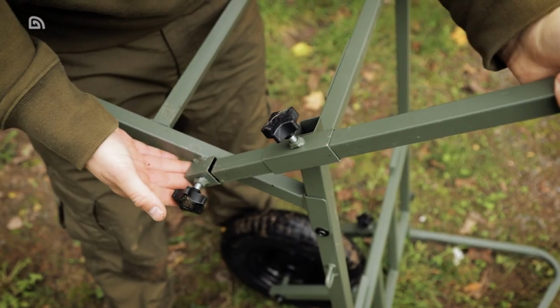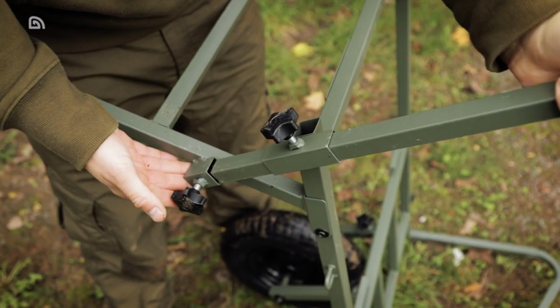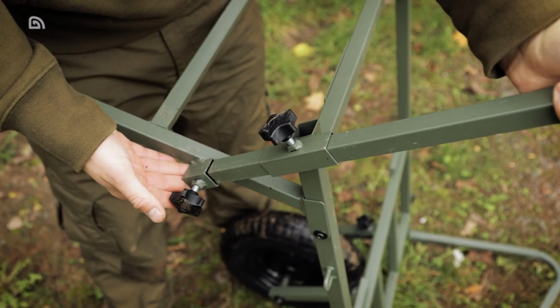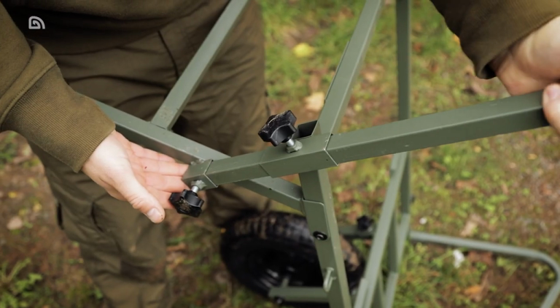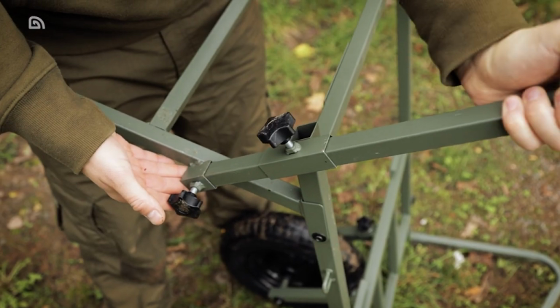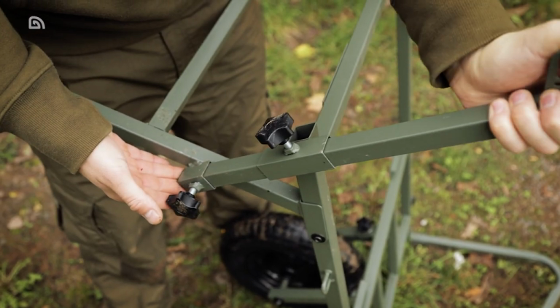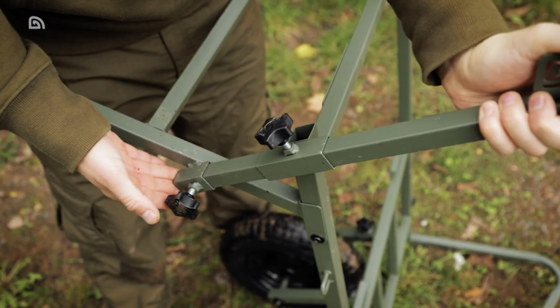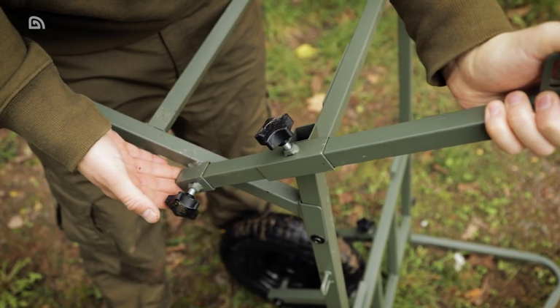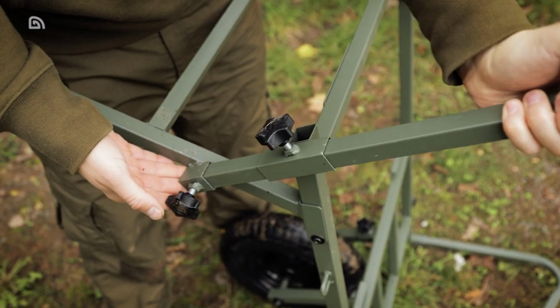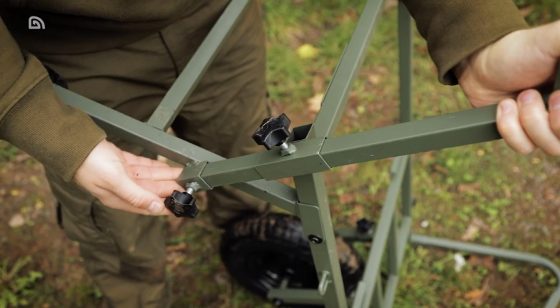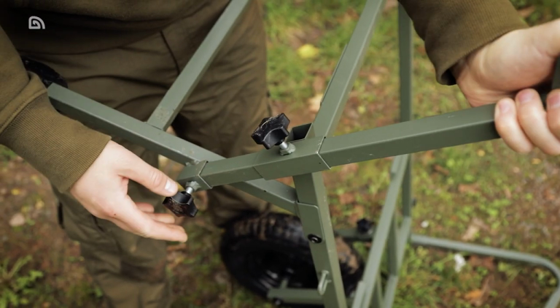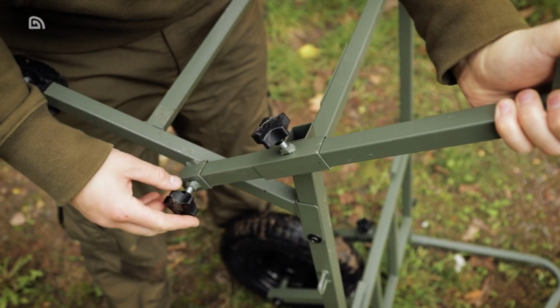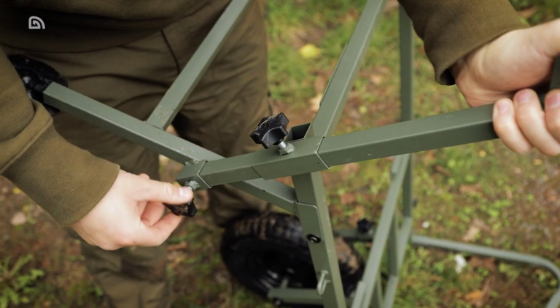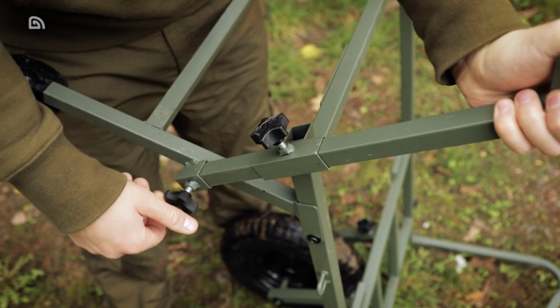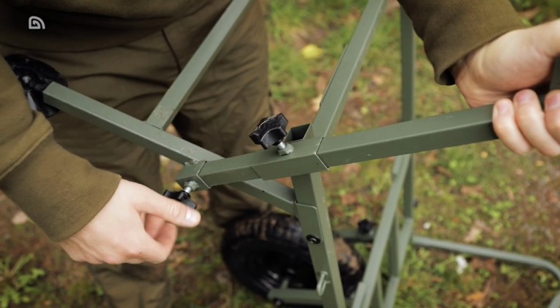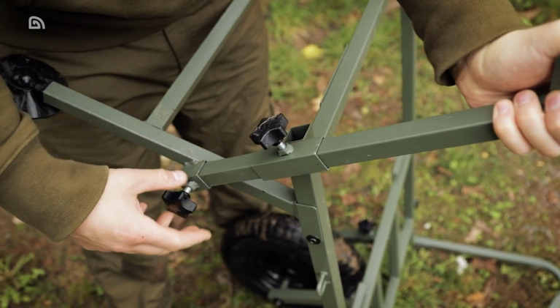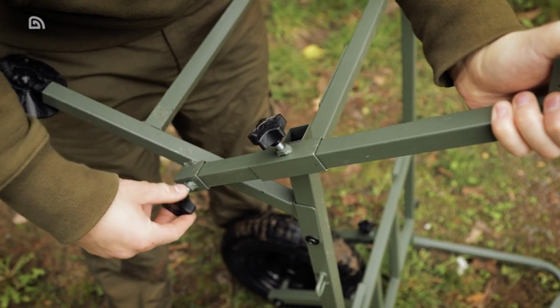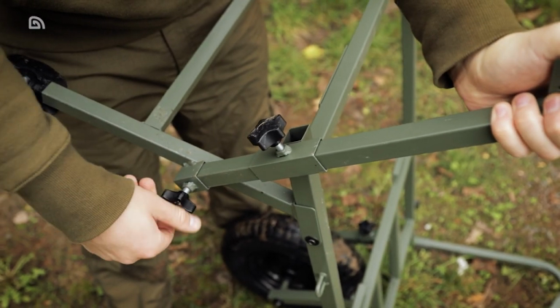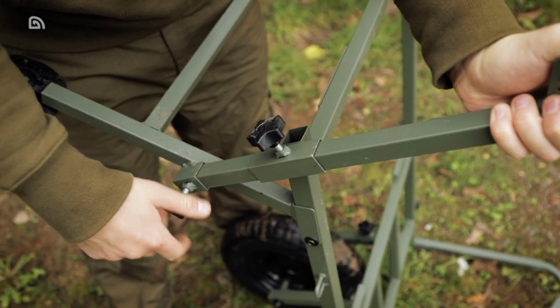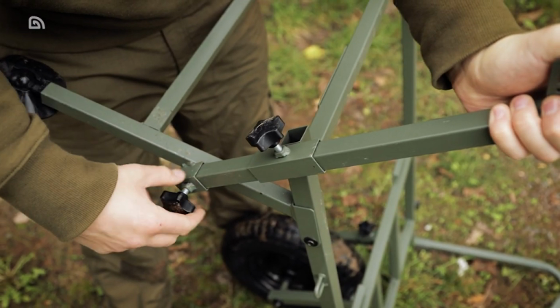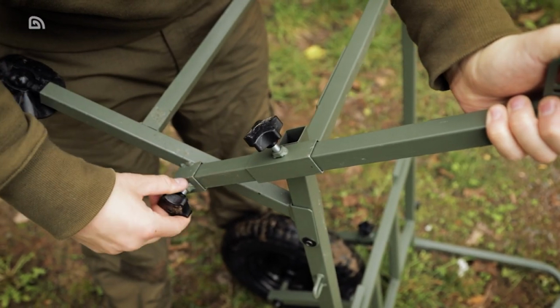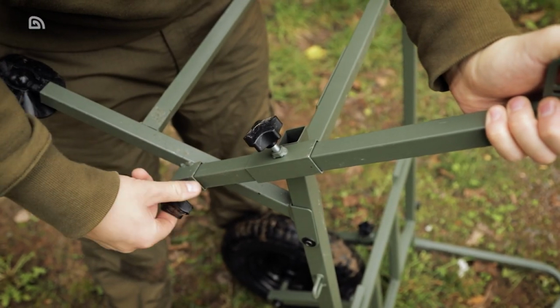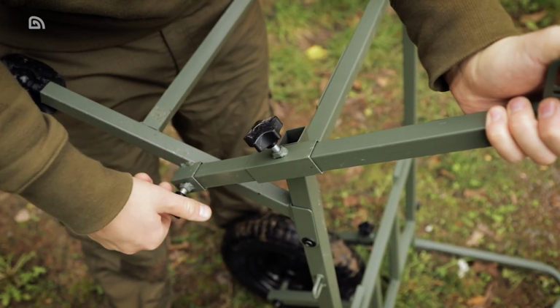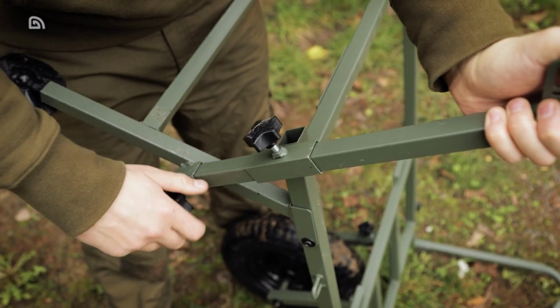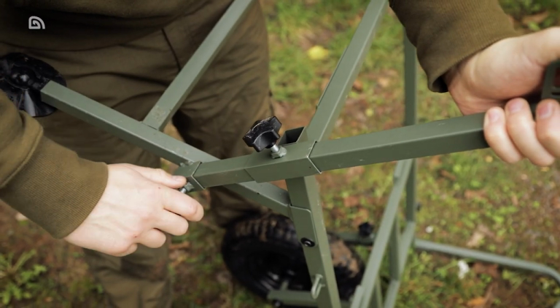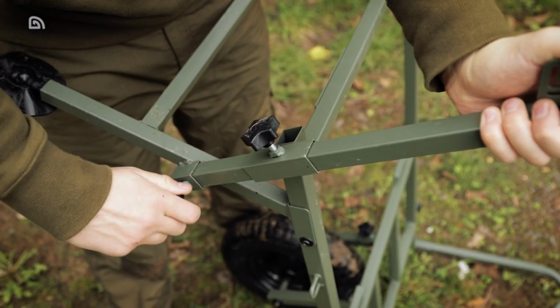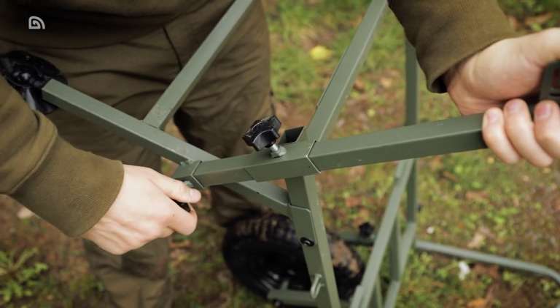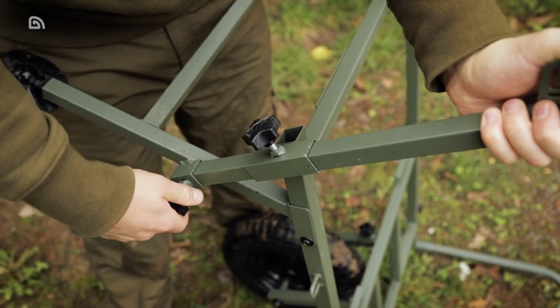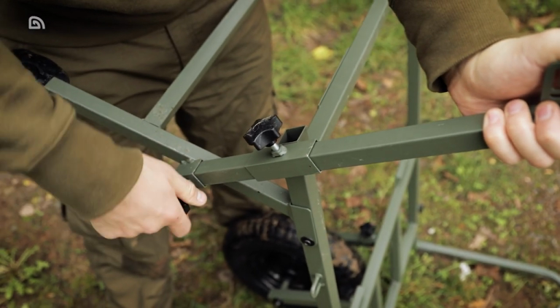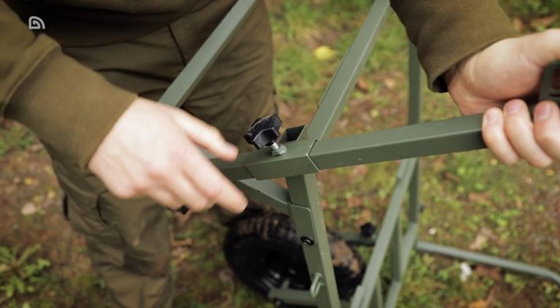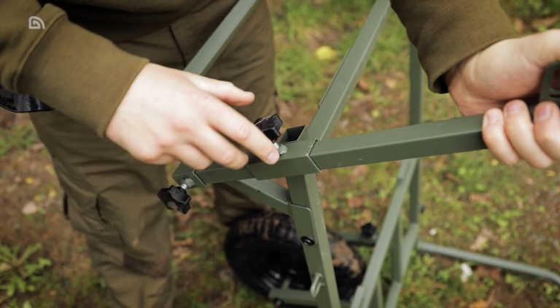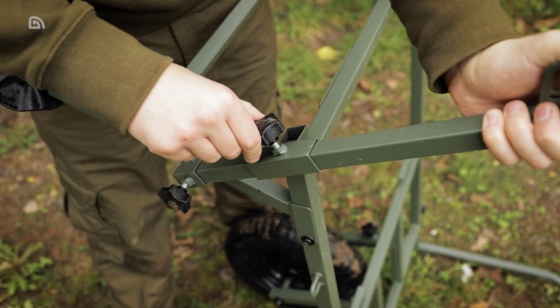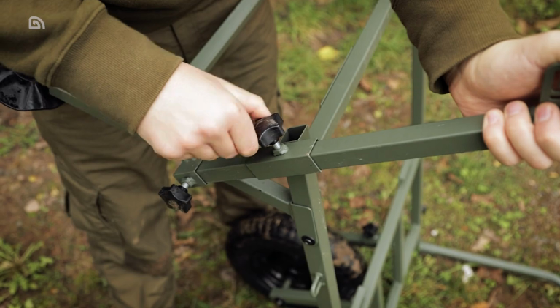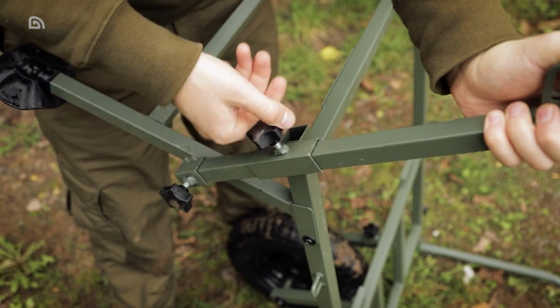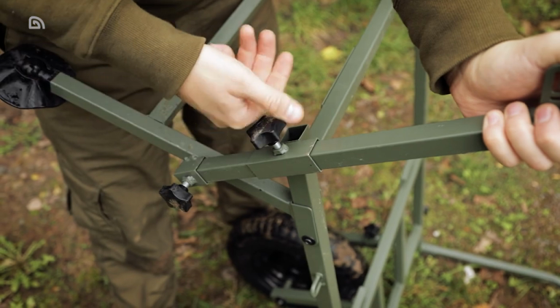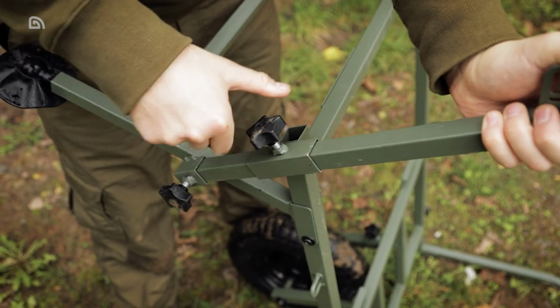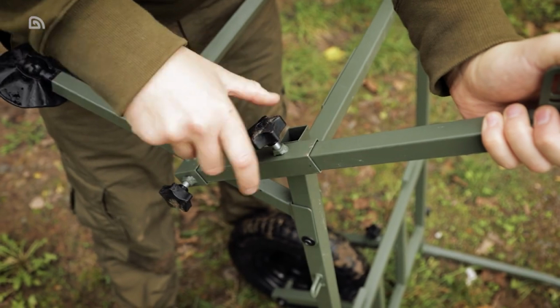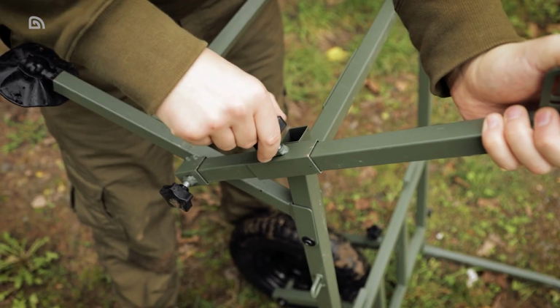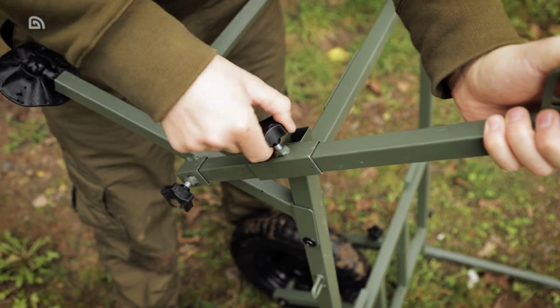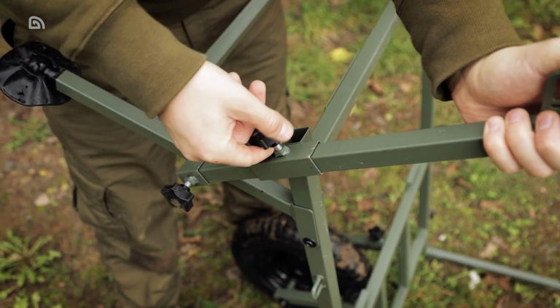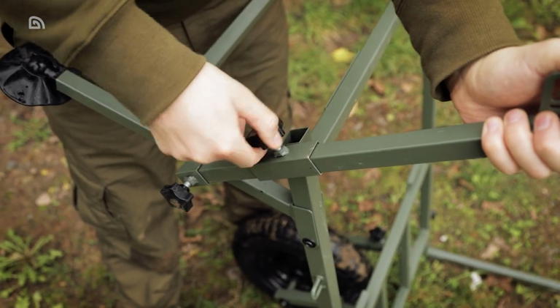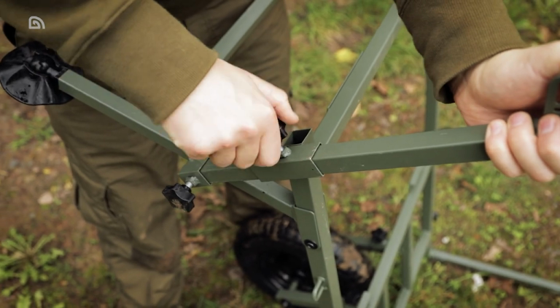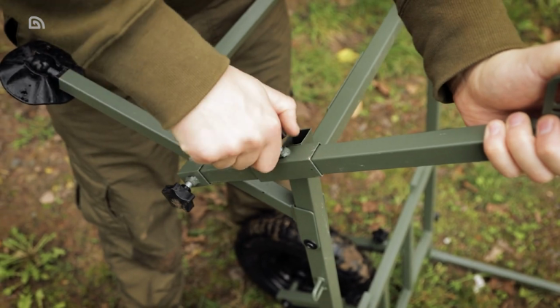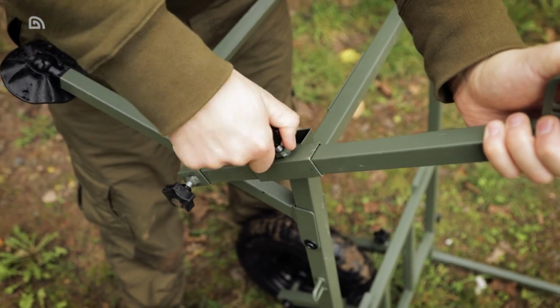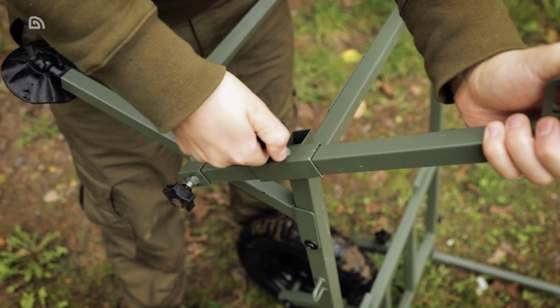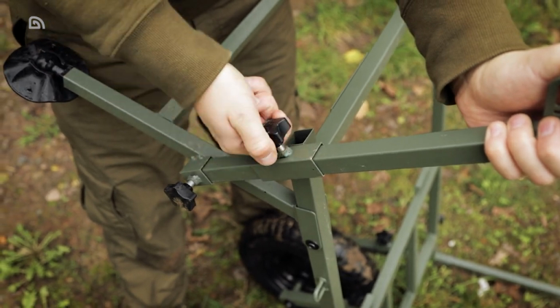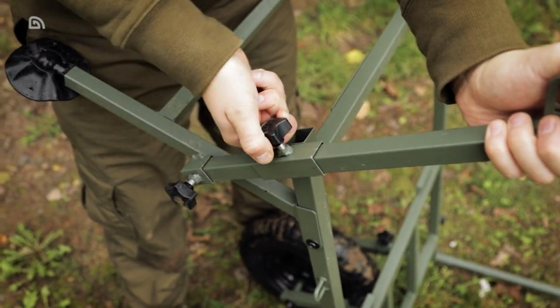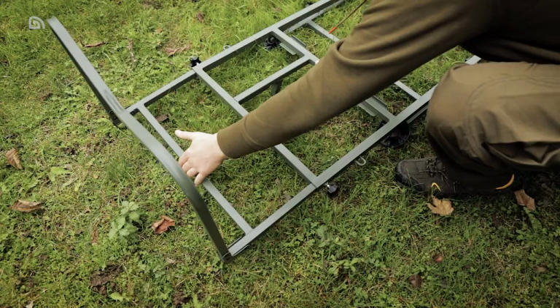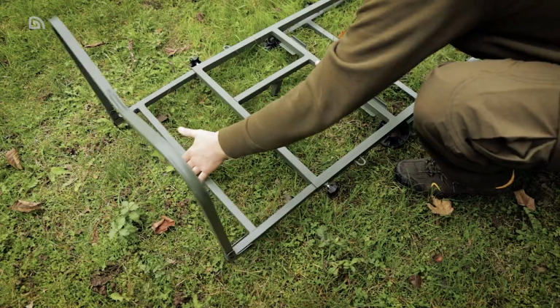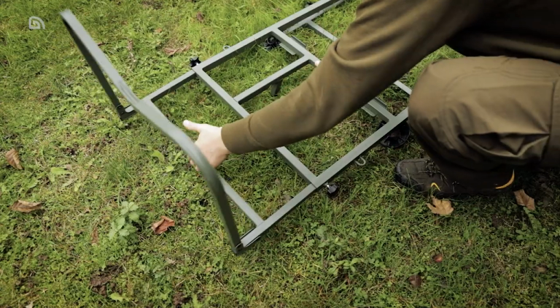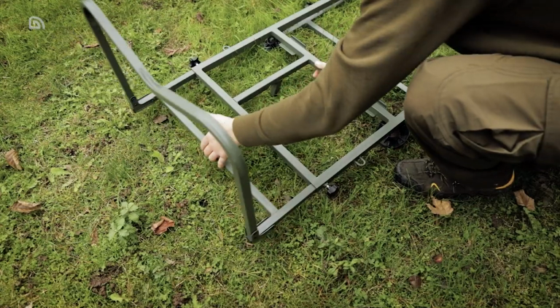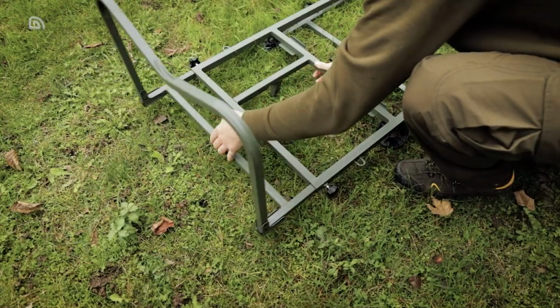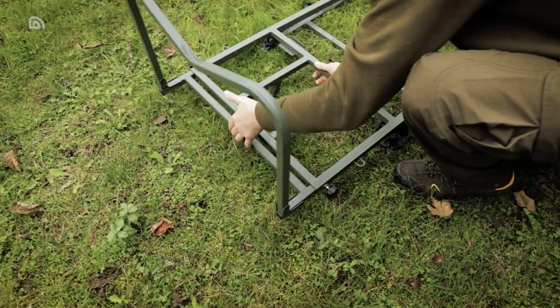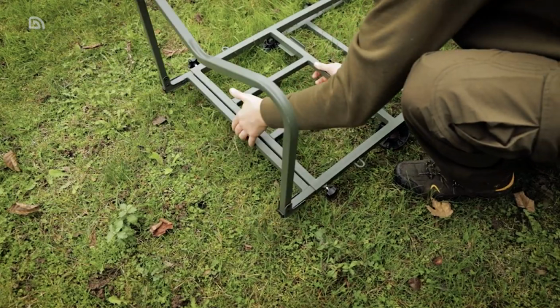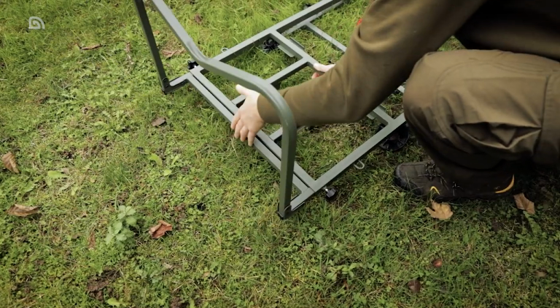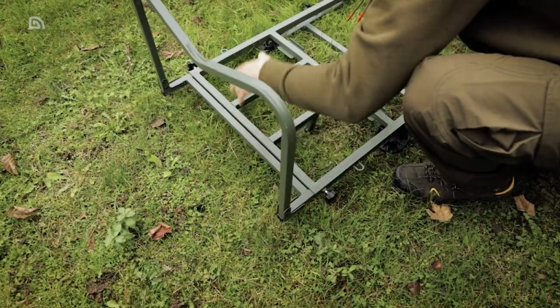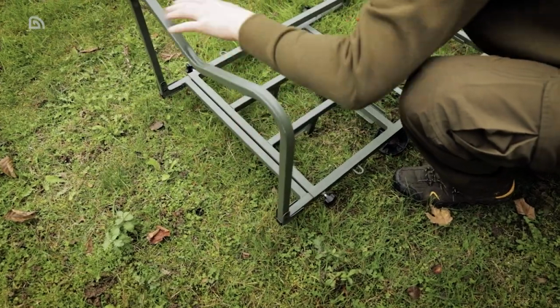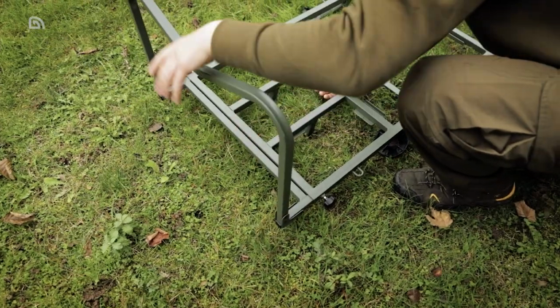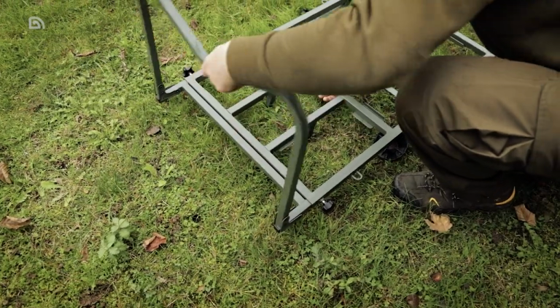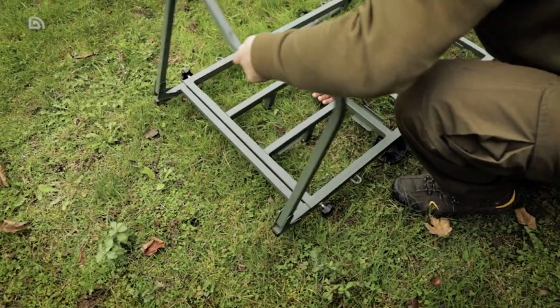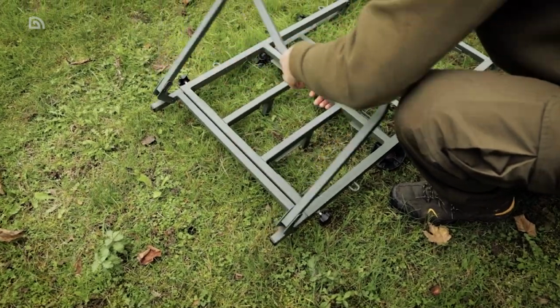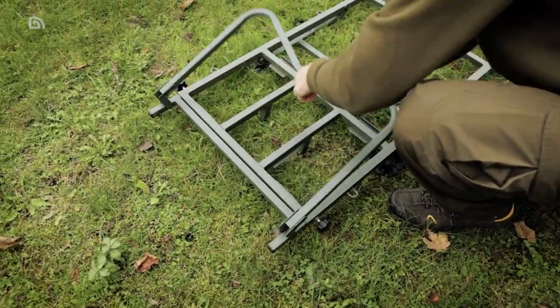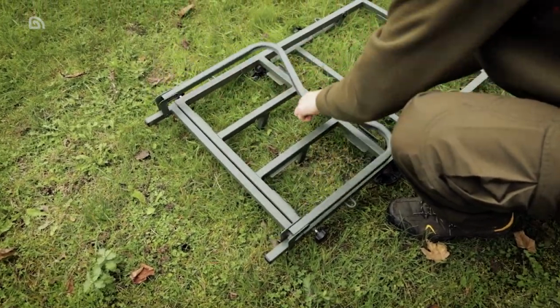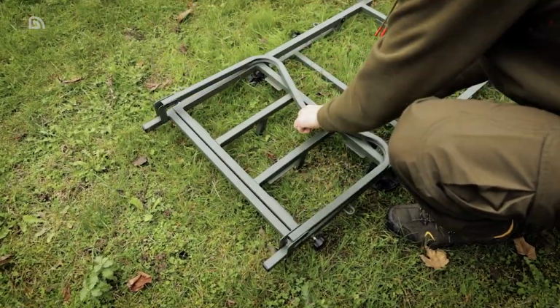Between sessions, the flat design ensures that minimal space is required for the transport and storage of the X-Trail Compact Barrow.